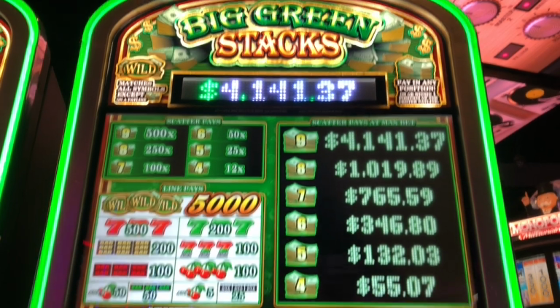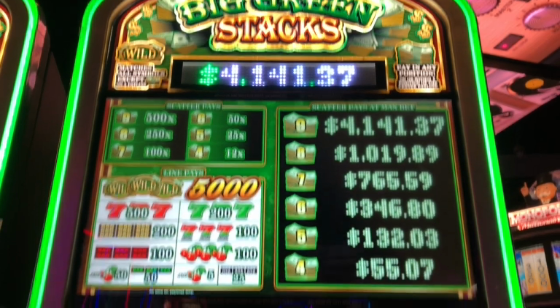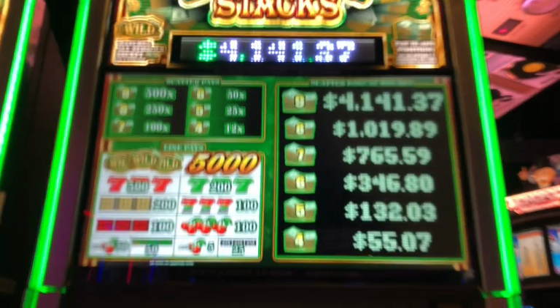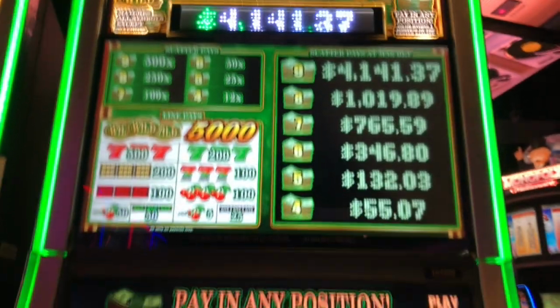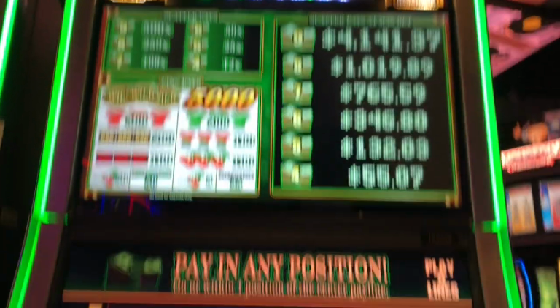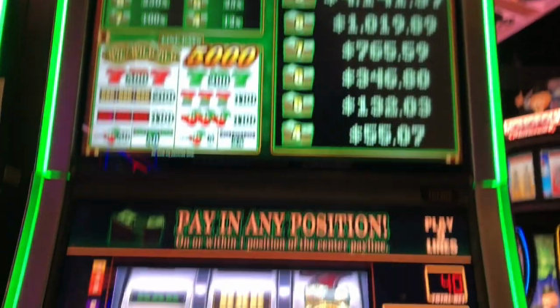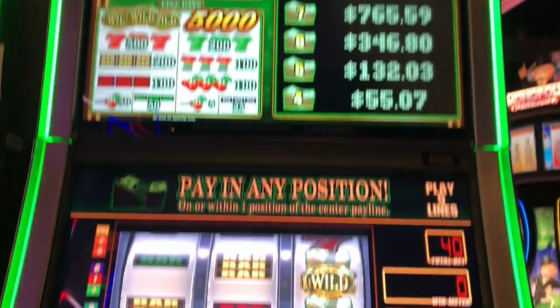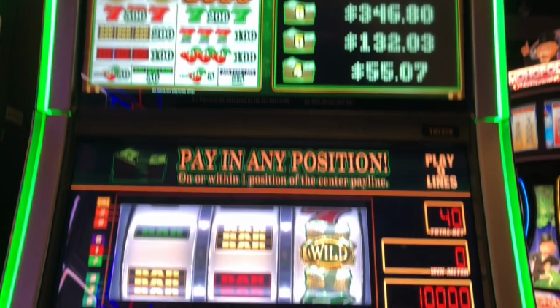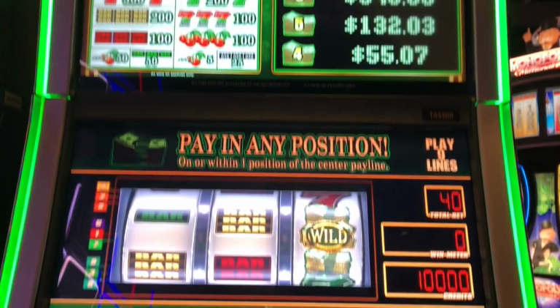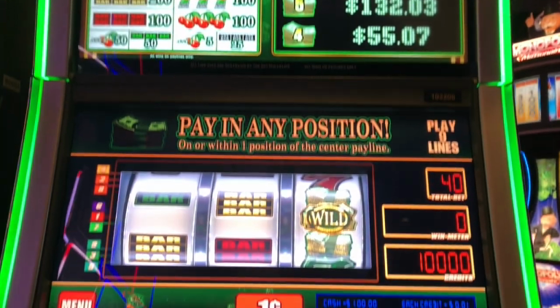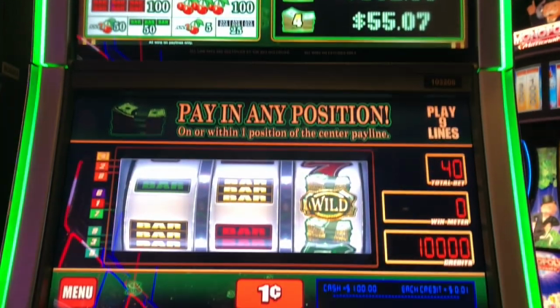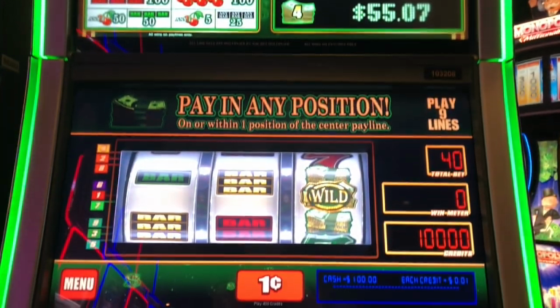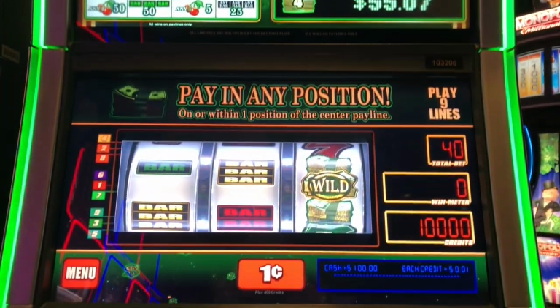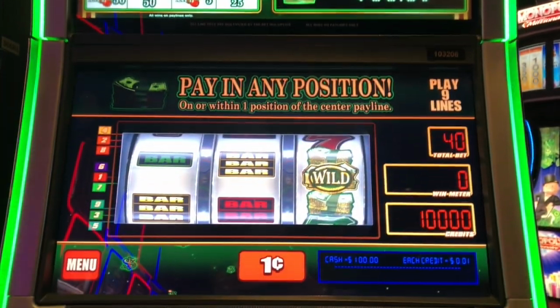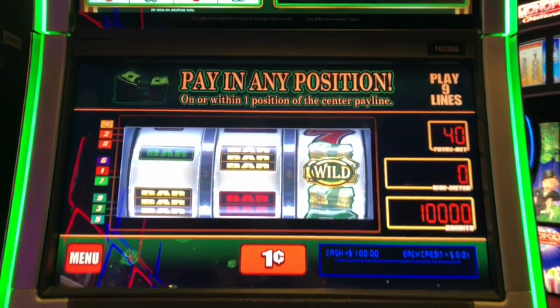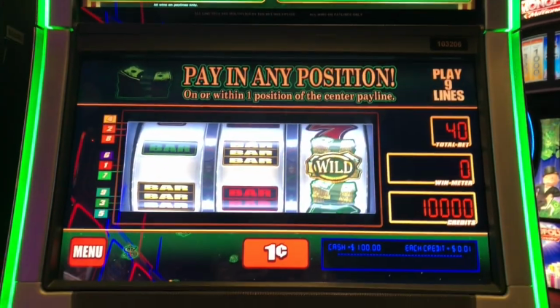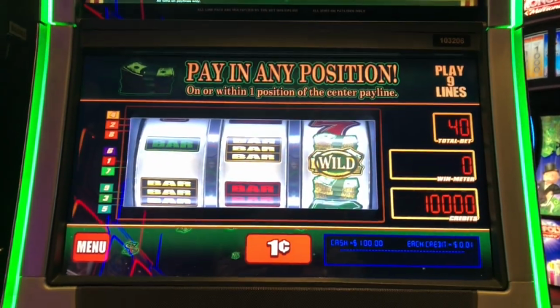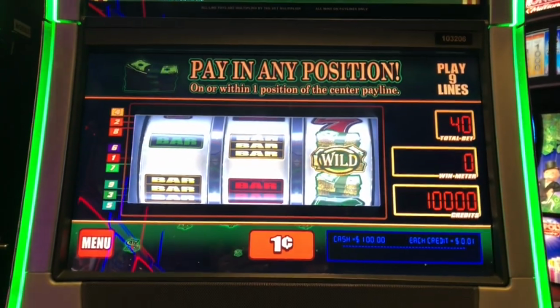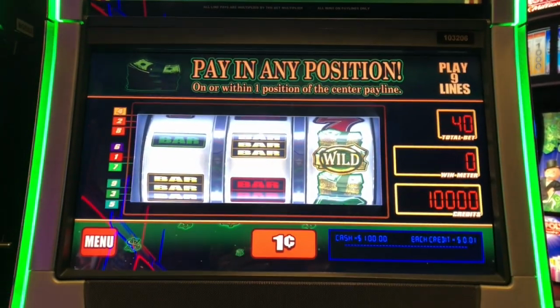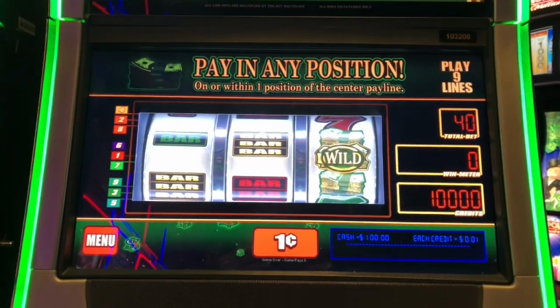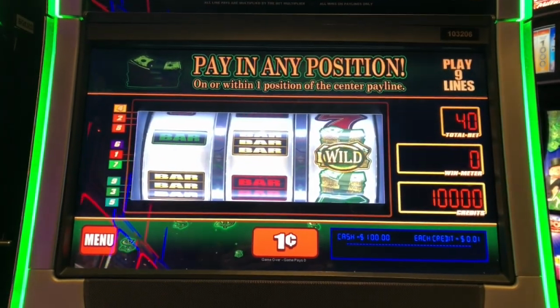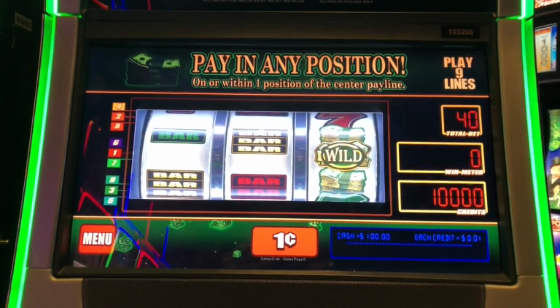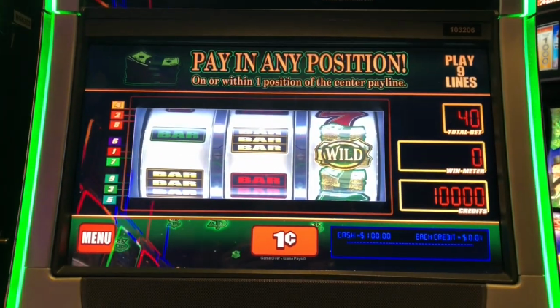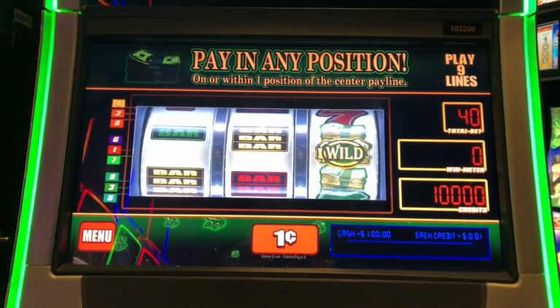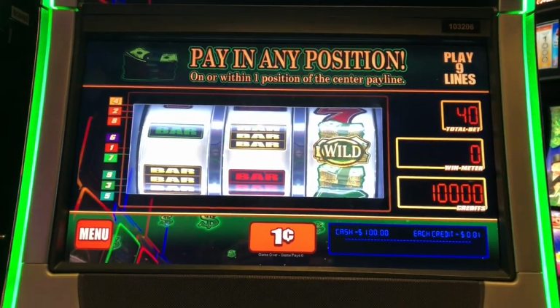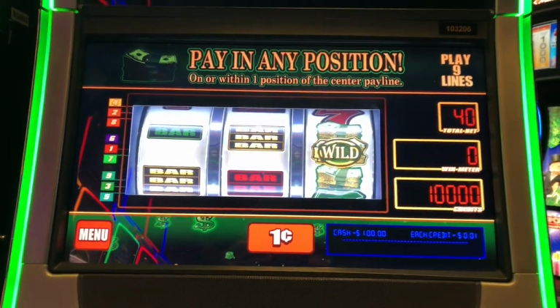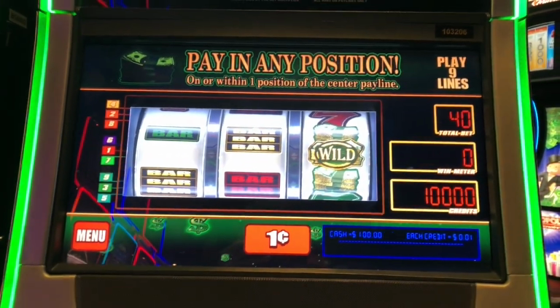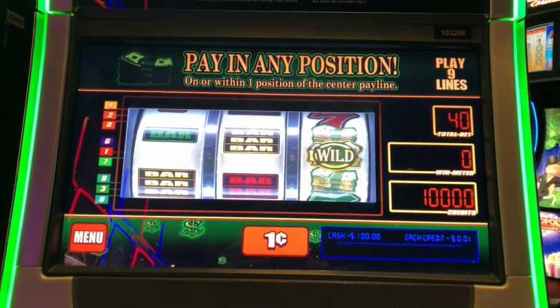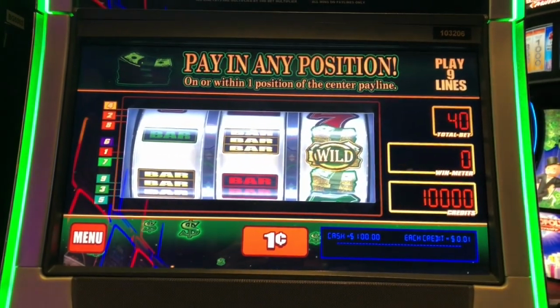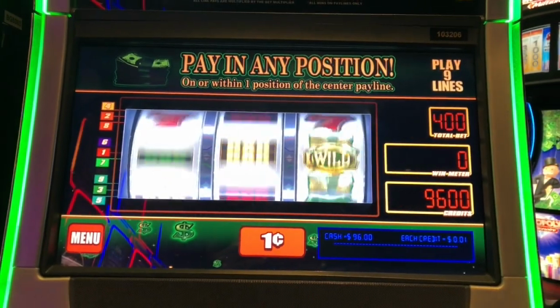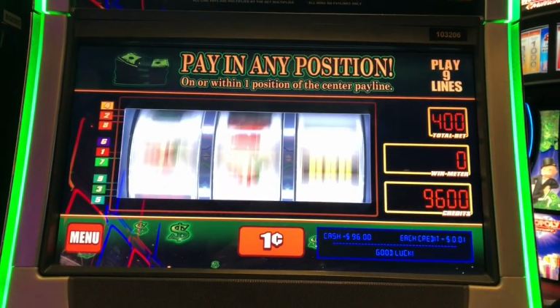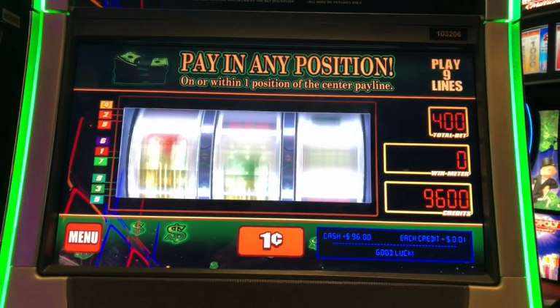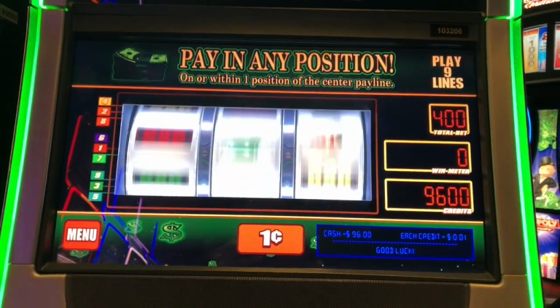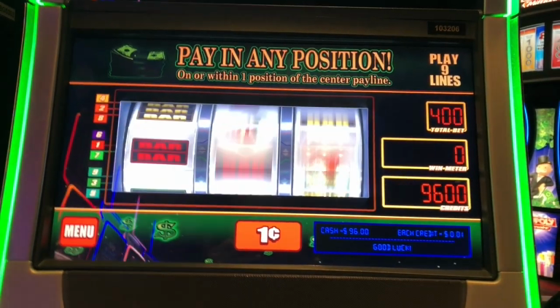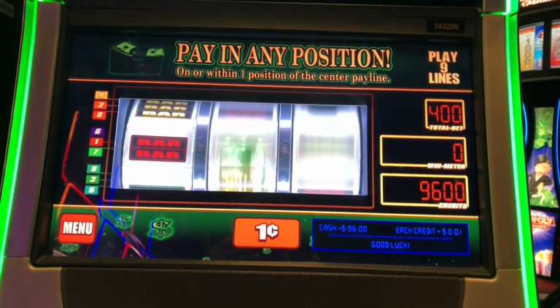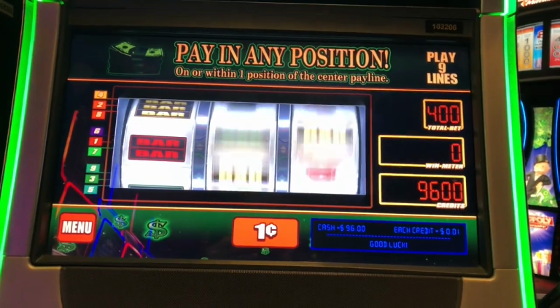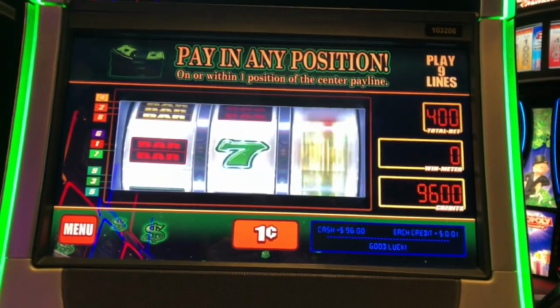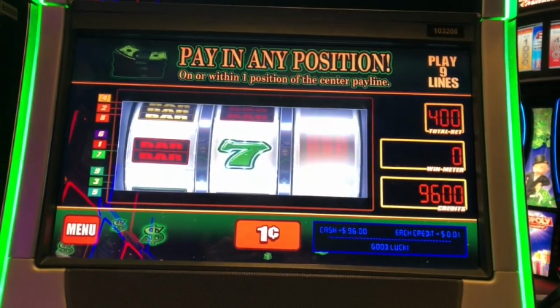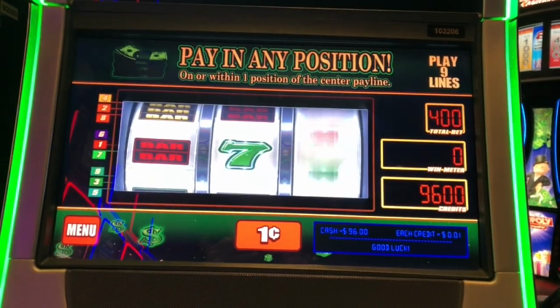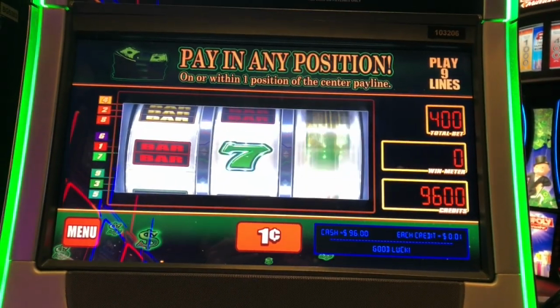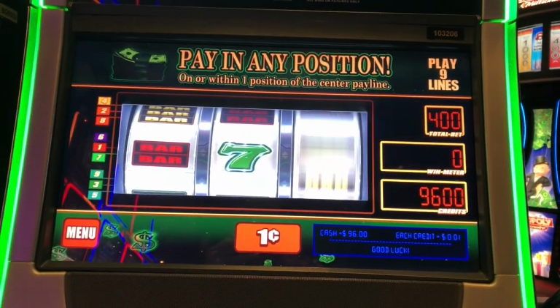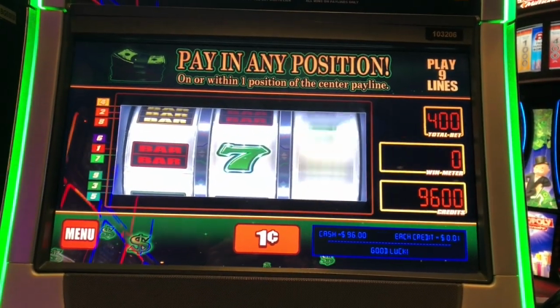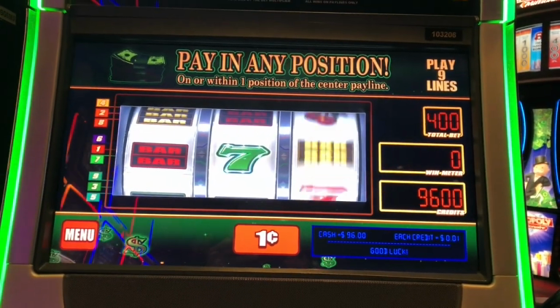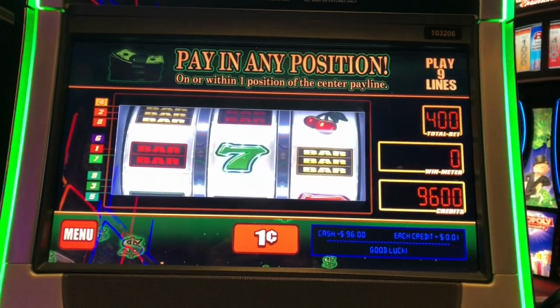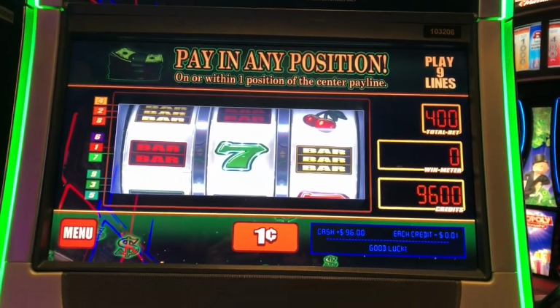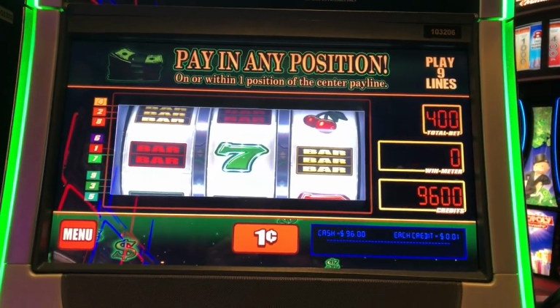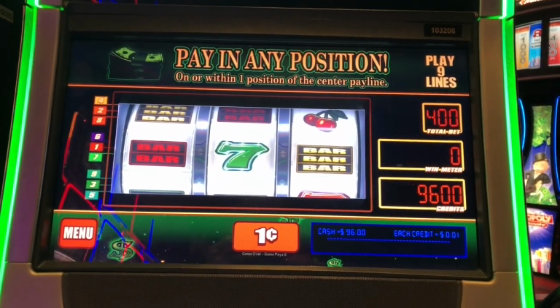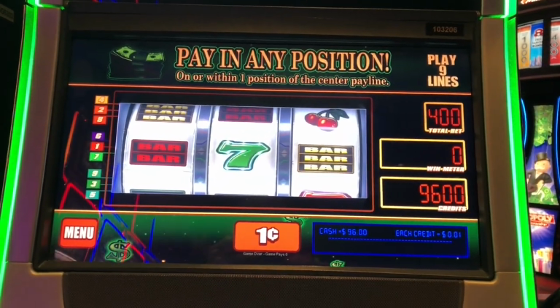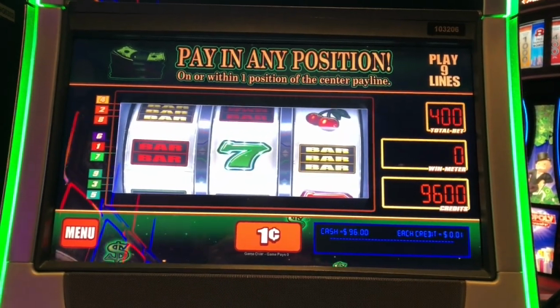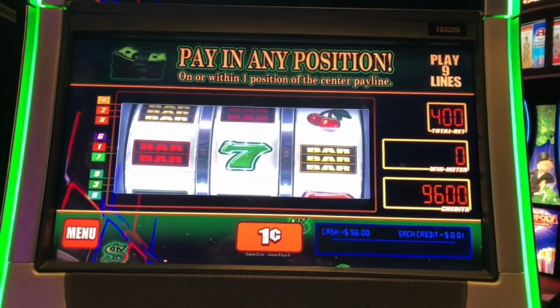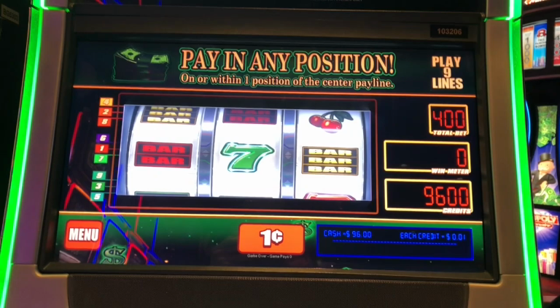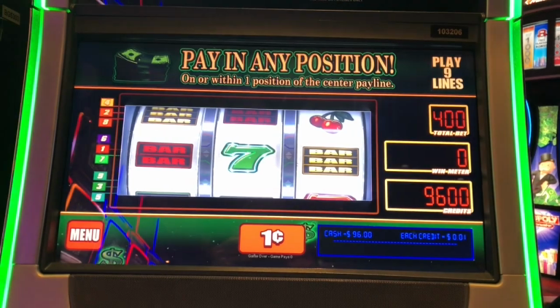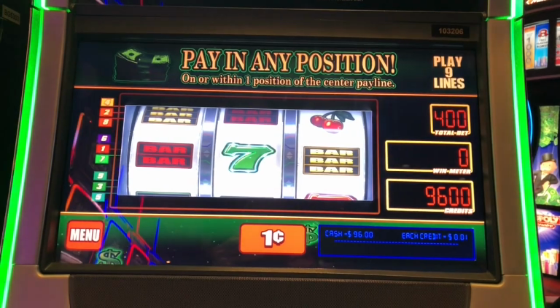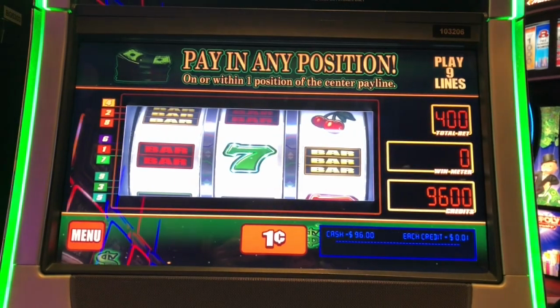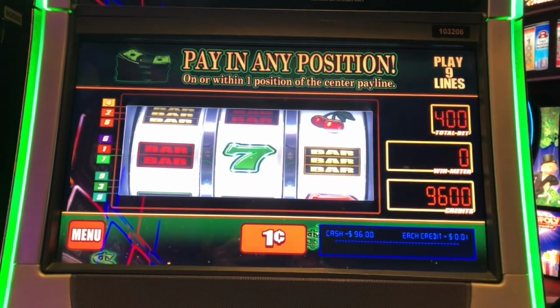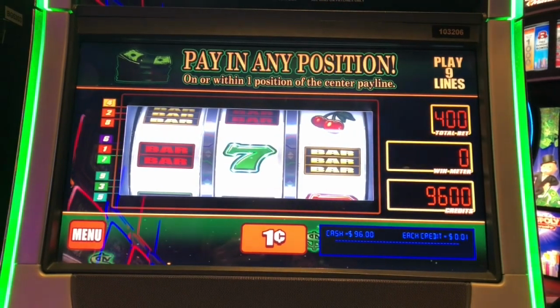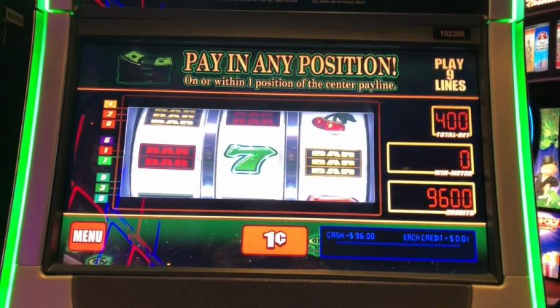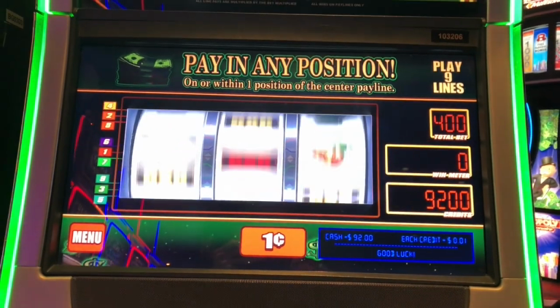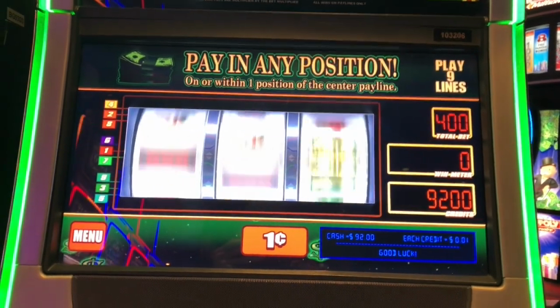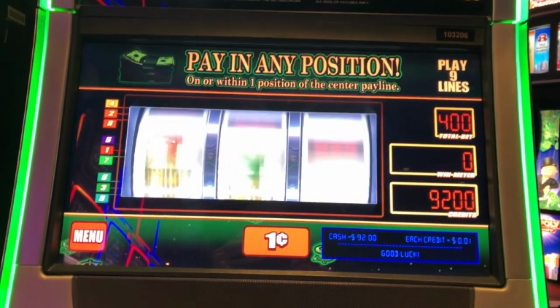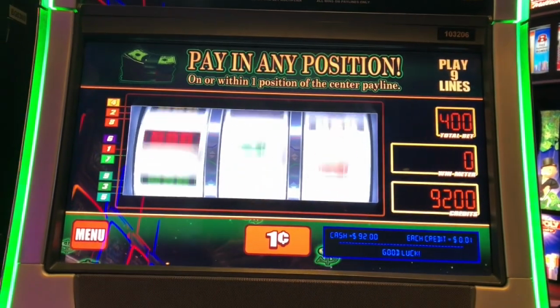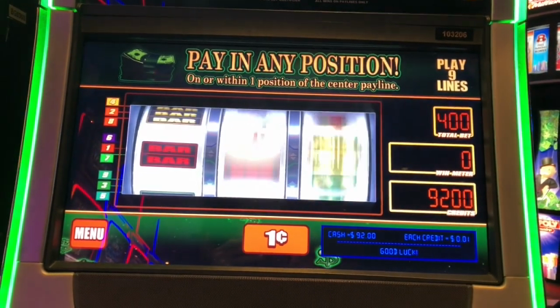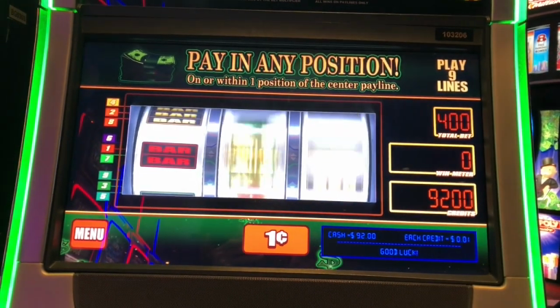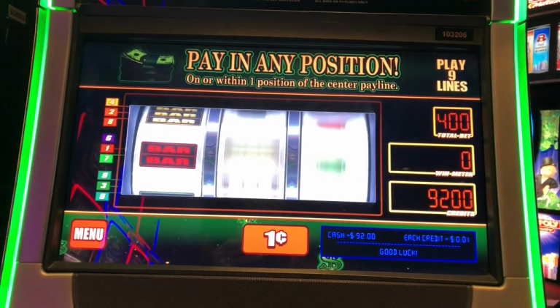Okay, here we go with Big Green Stacks. I'm going to do max bet which is four bucks a spin. We're looking for four or more of those stack symbols.